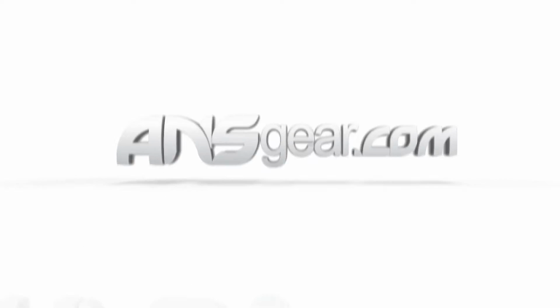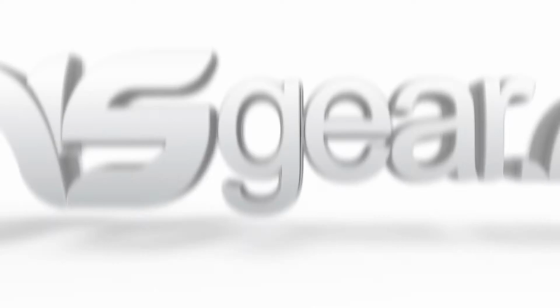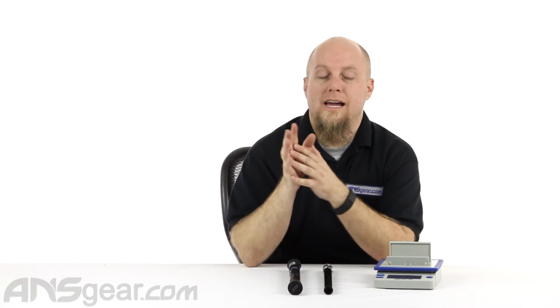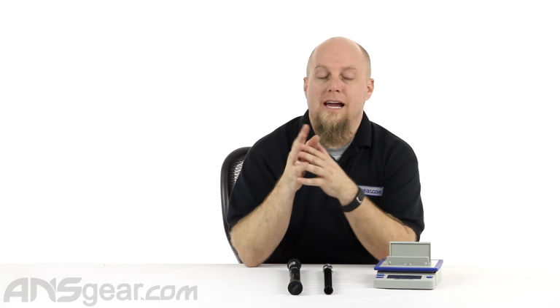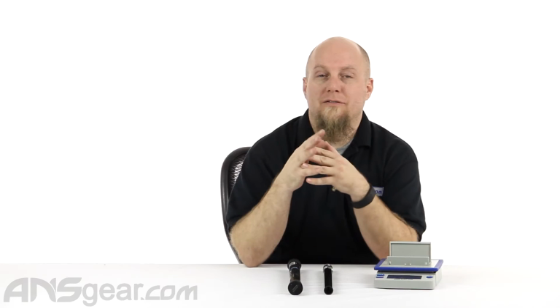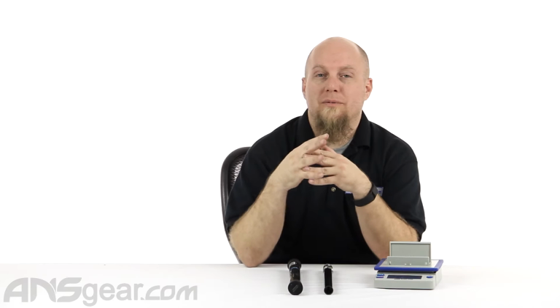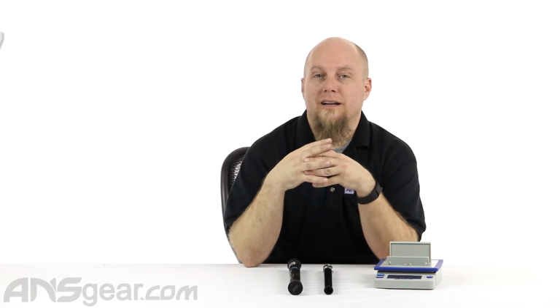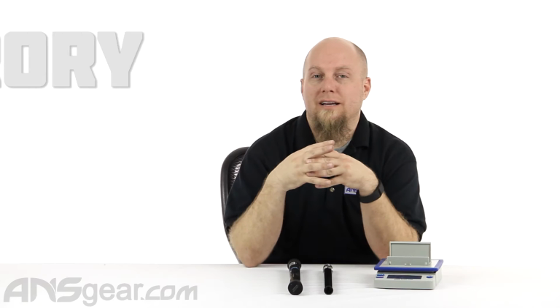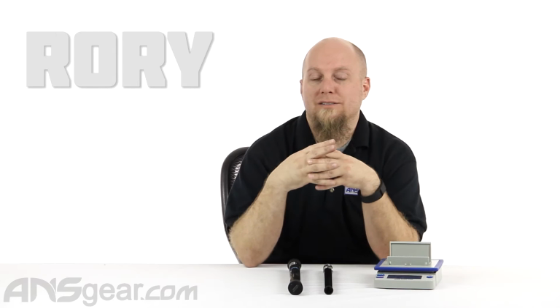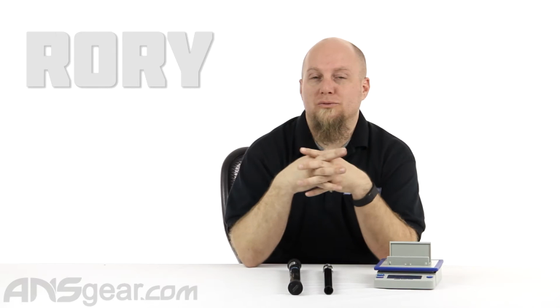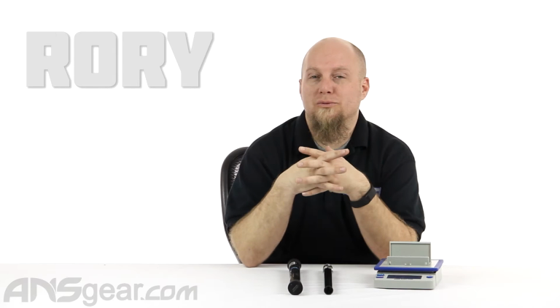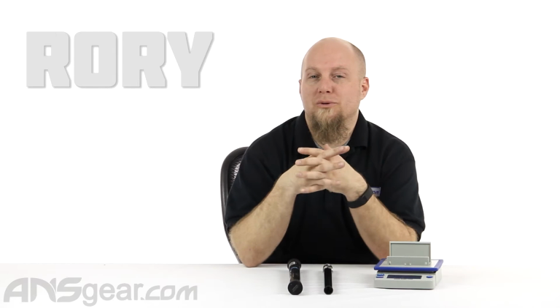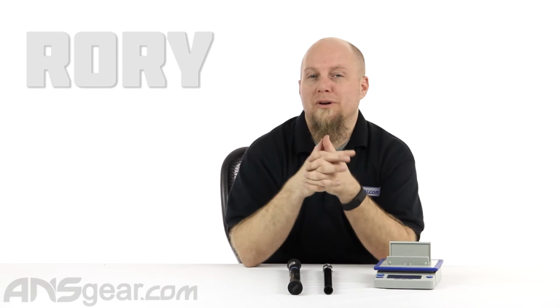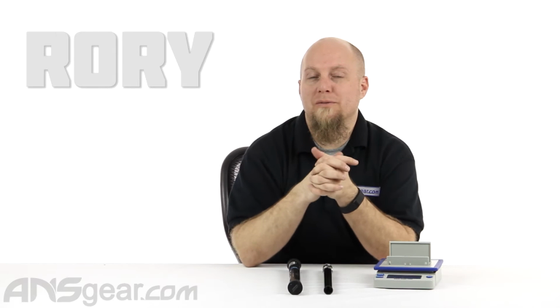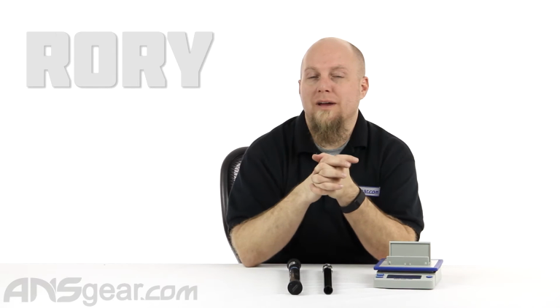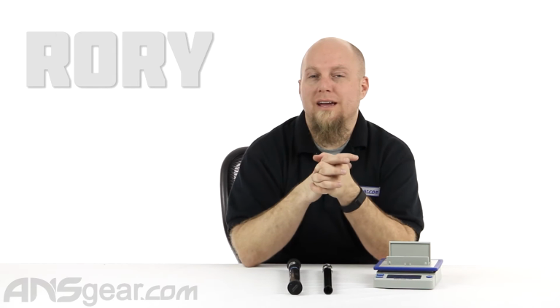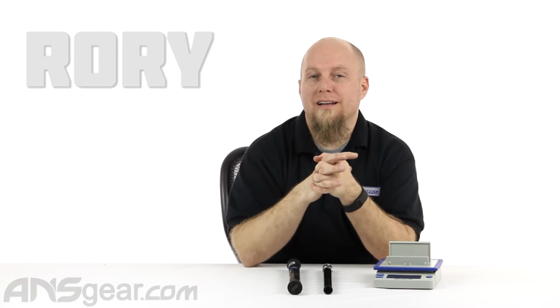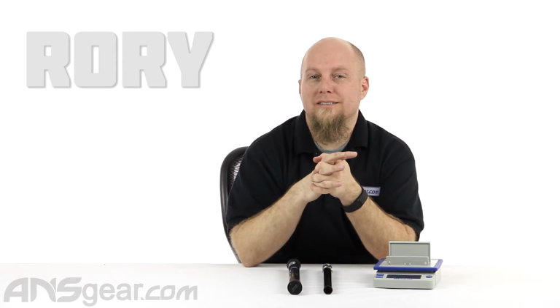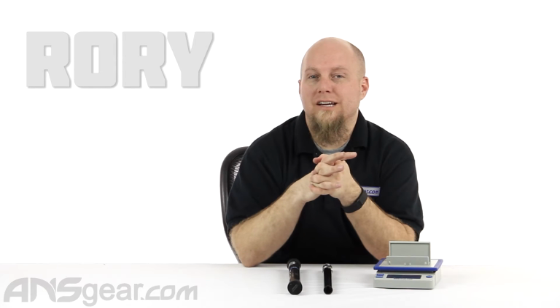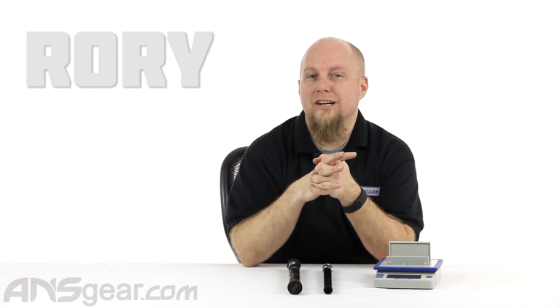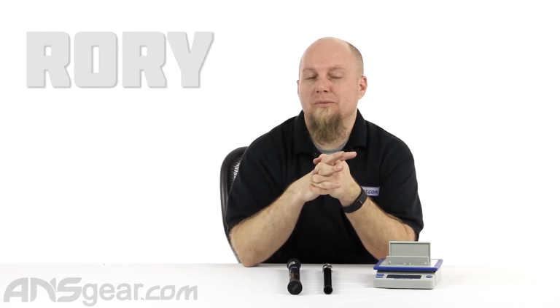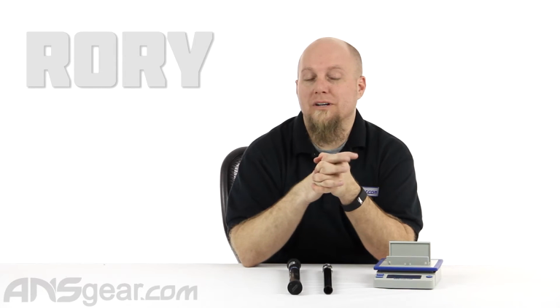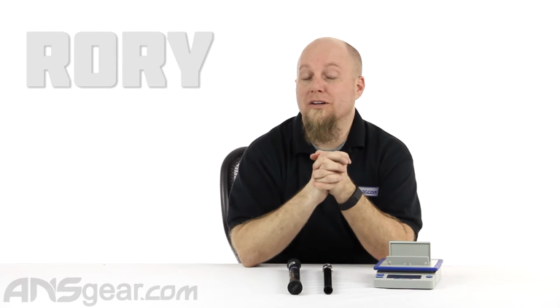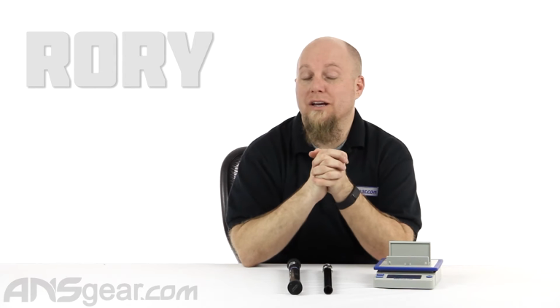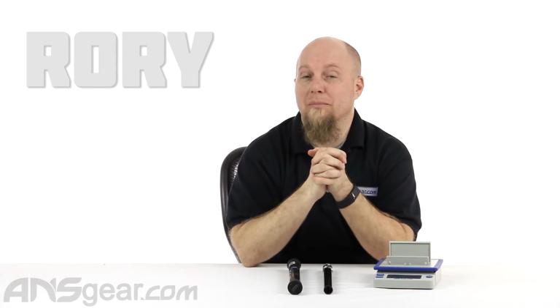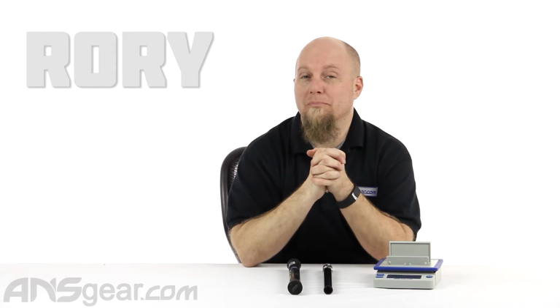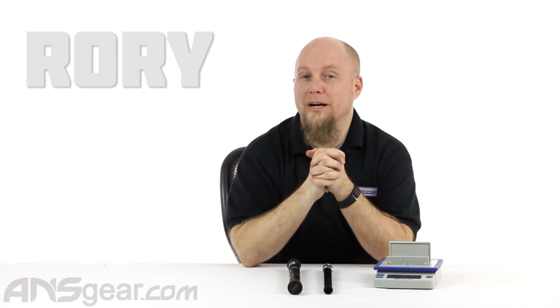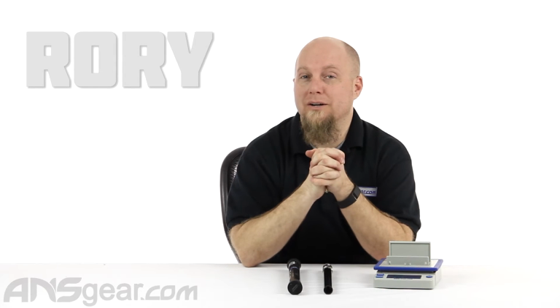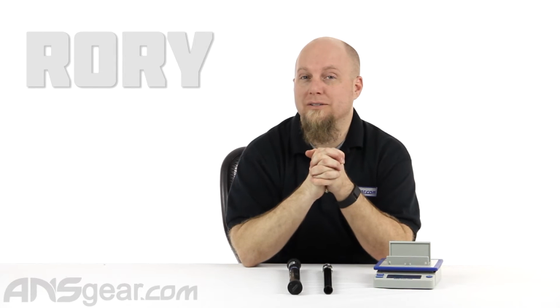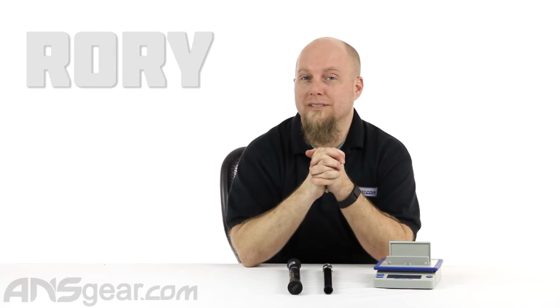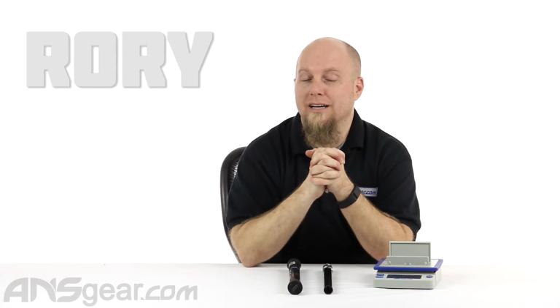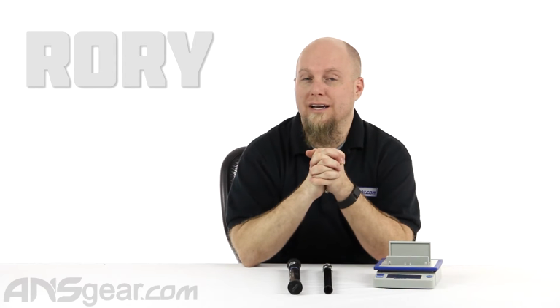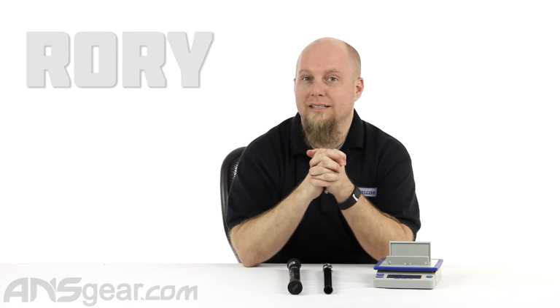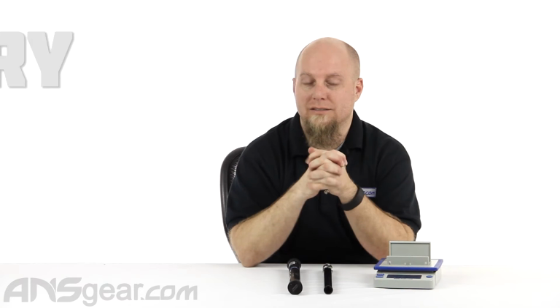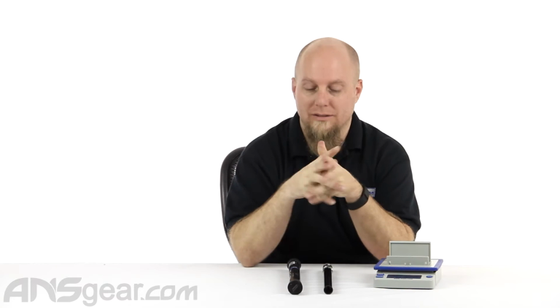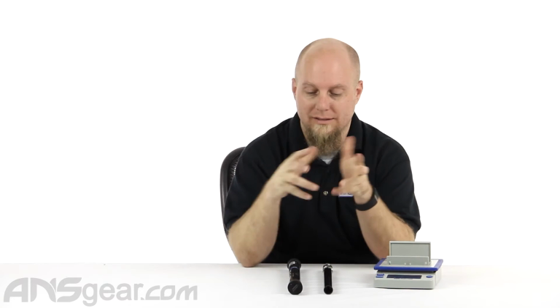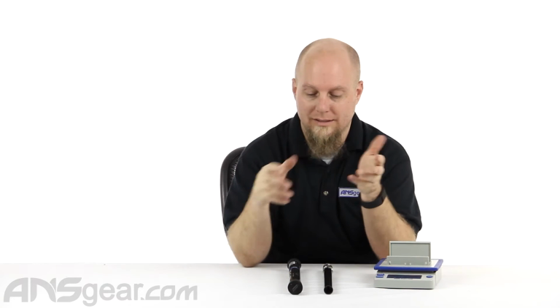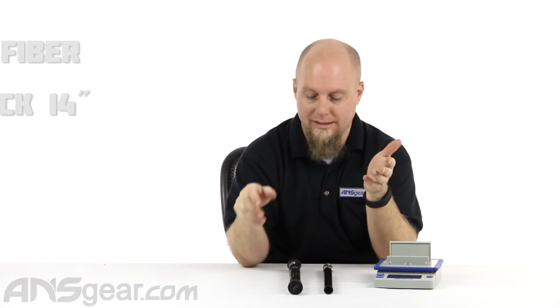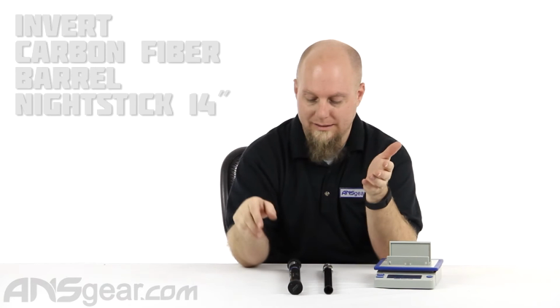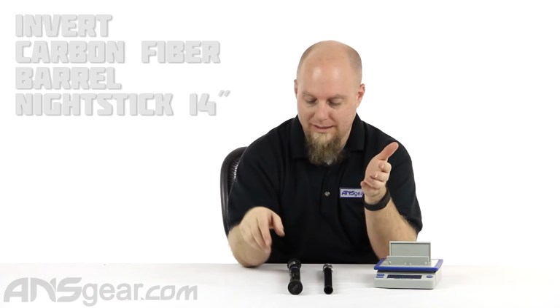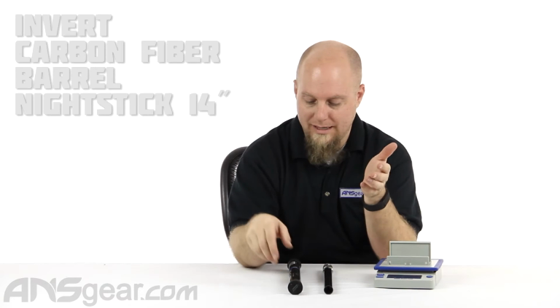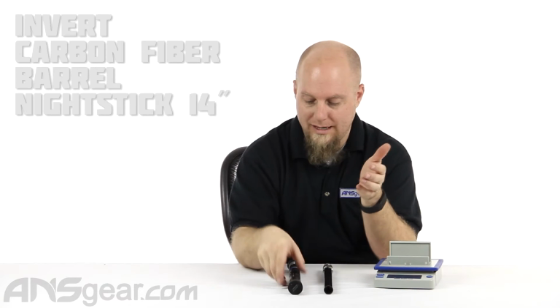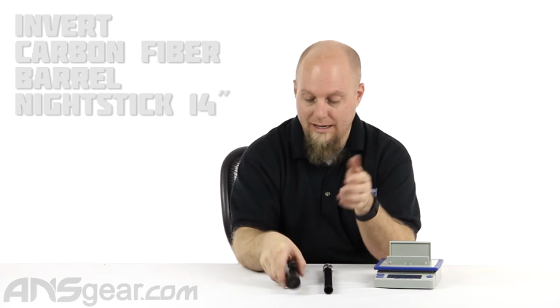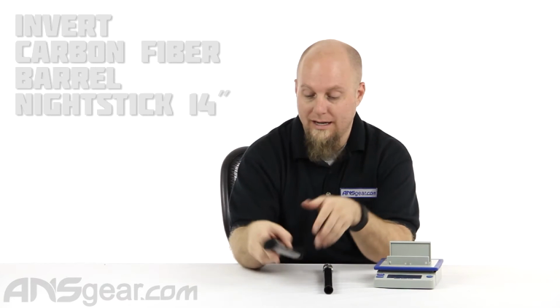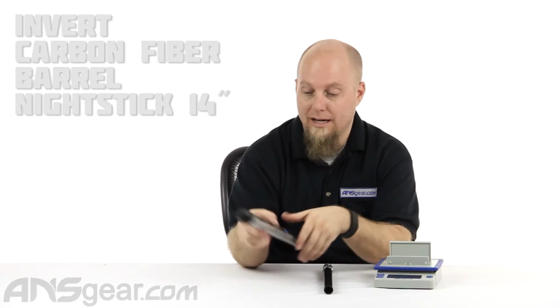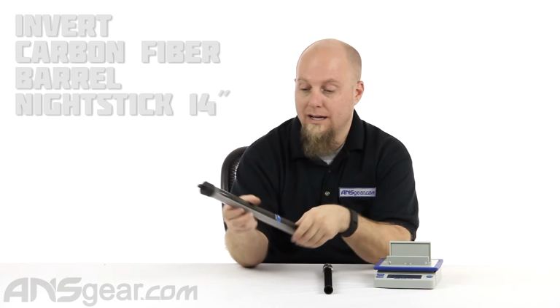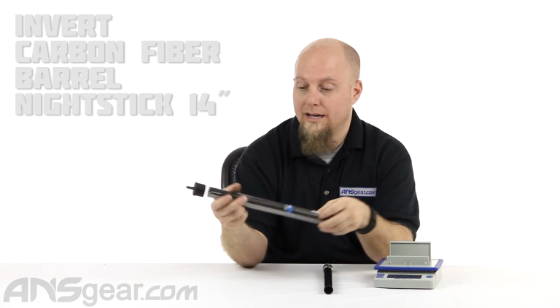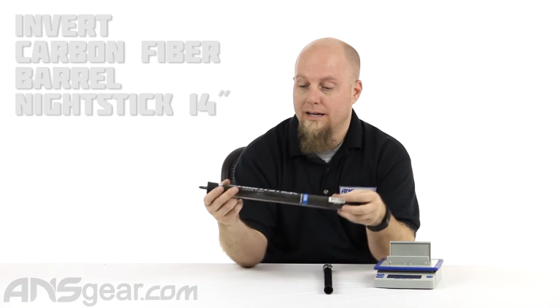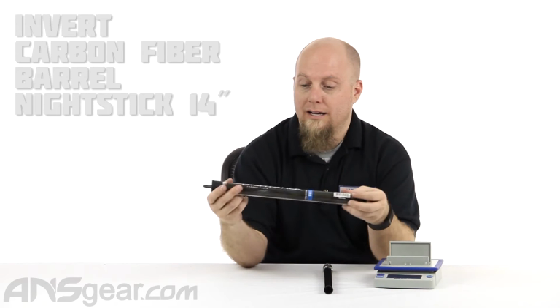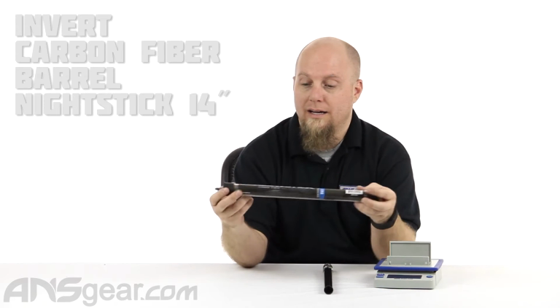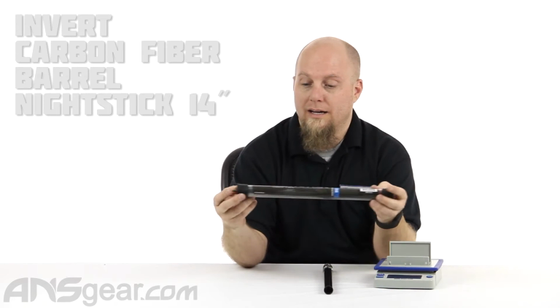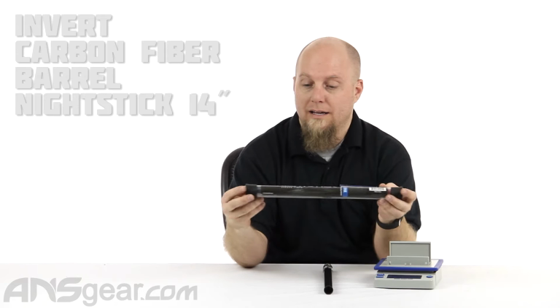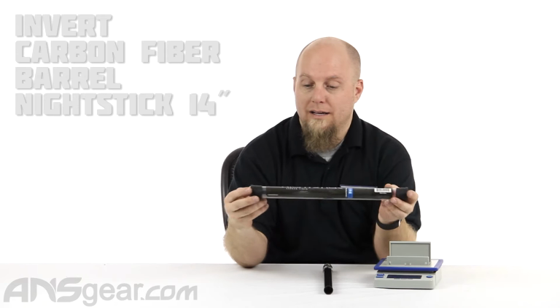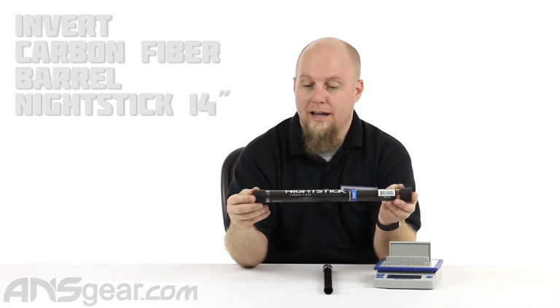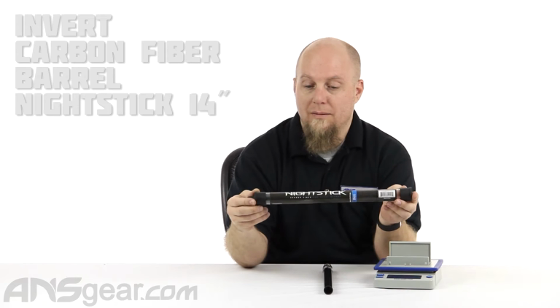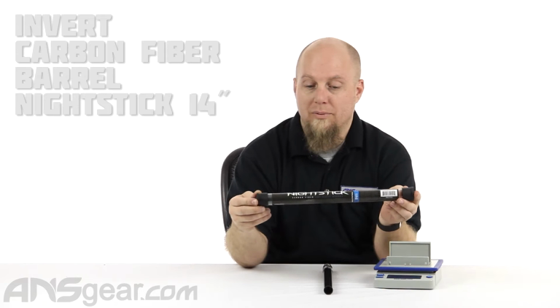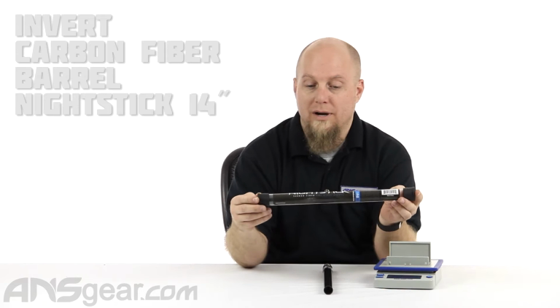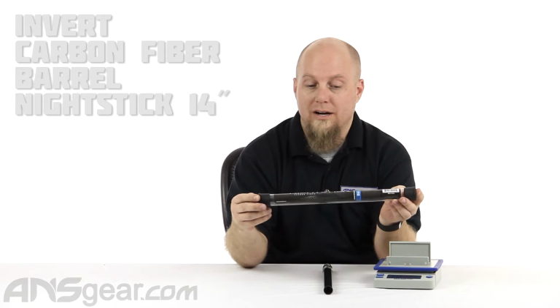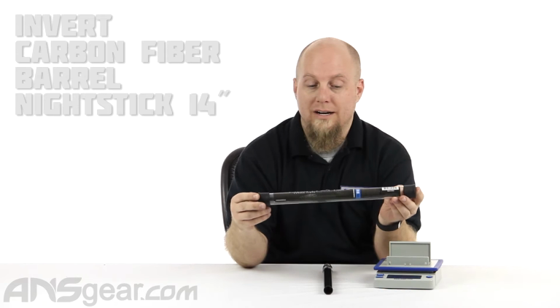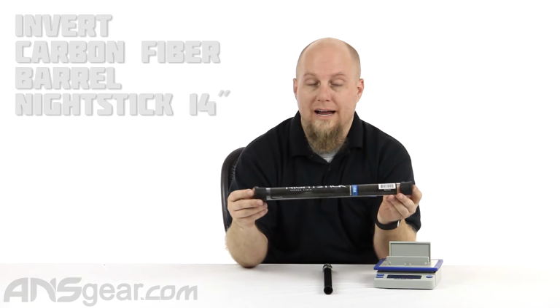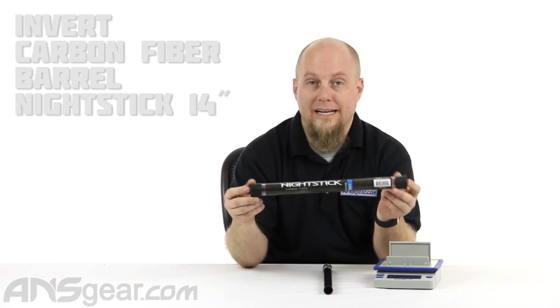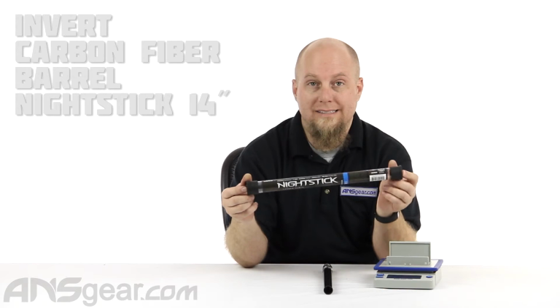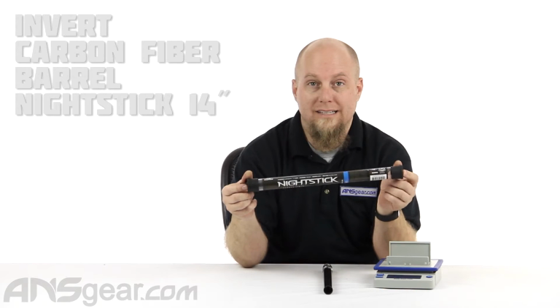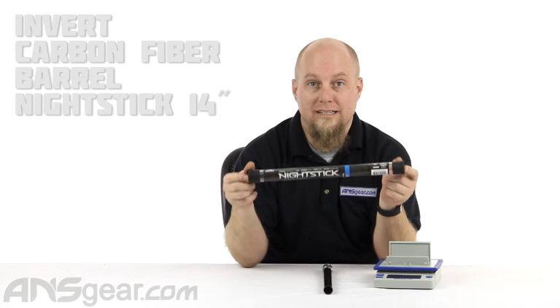Hey everybody, it's Rory from ANS Gear. We're gonna look at a barrel today. This is the Empire Nightstick.